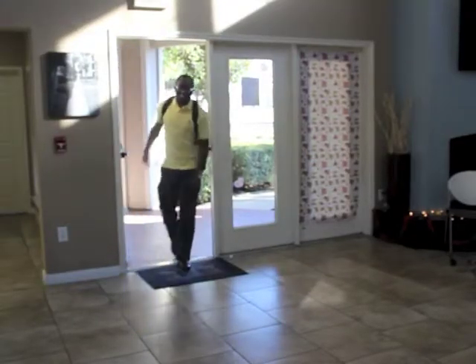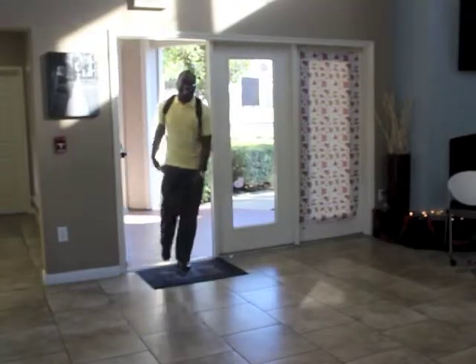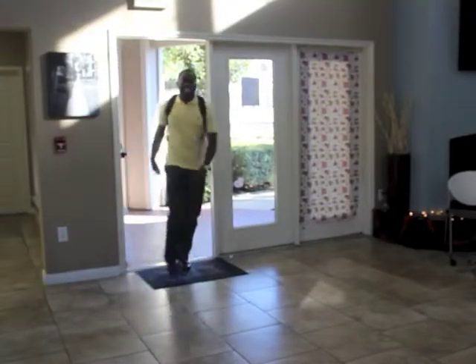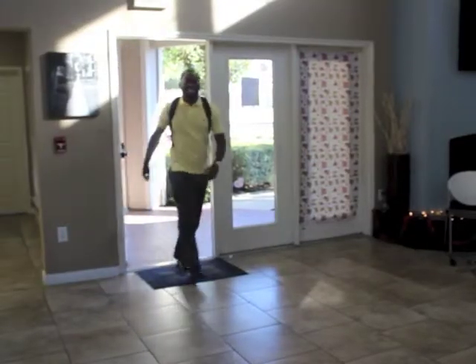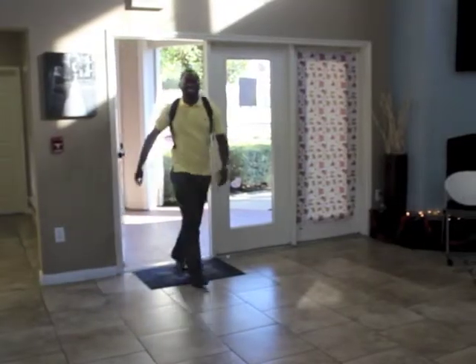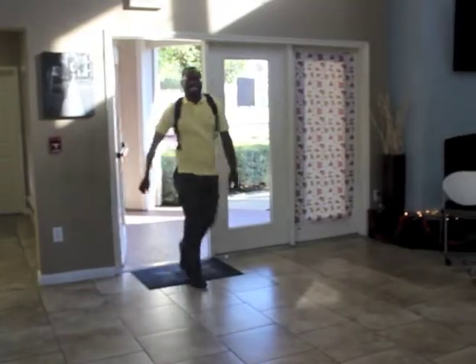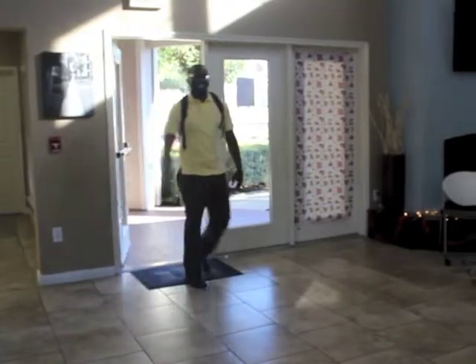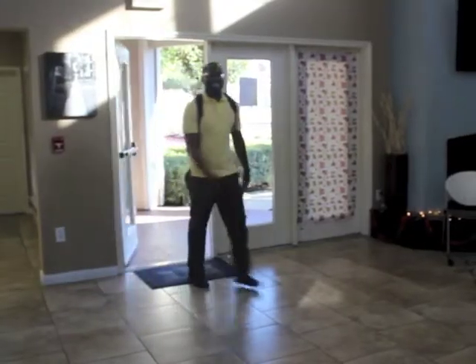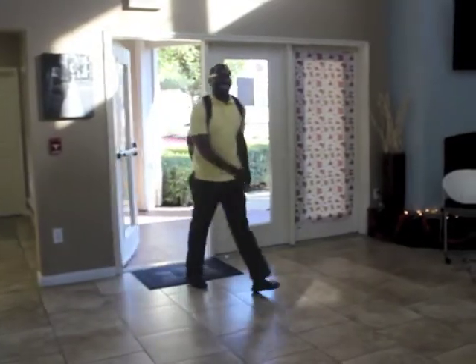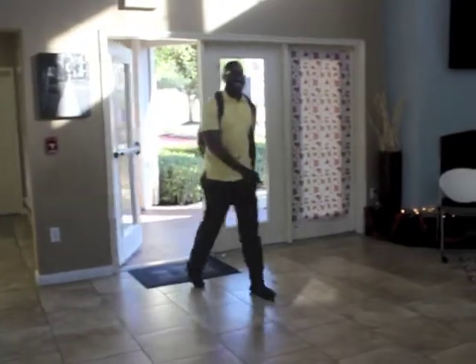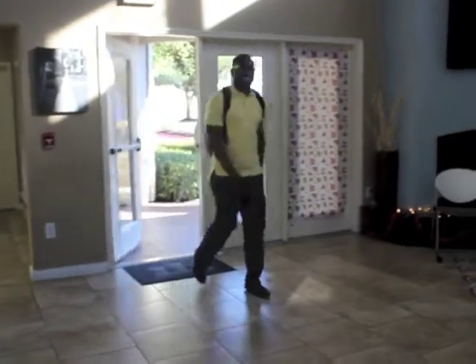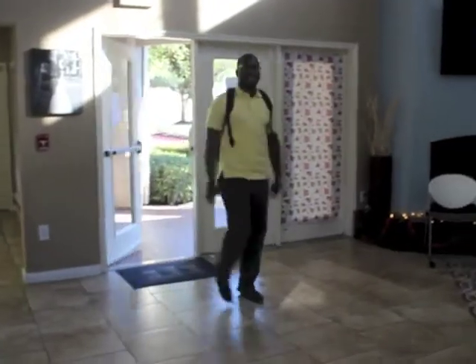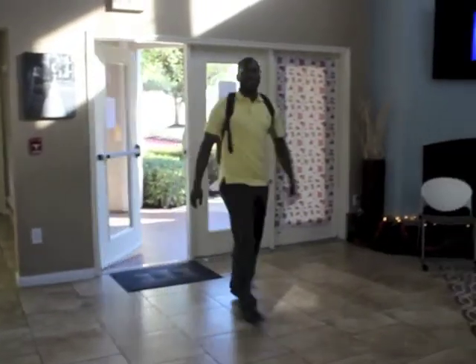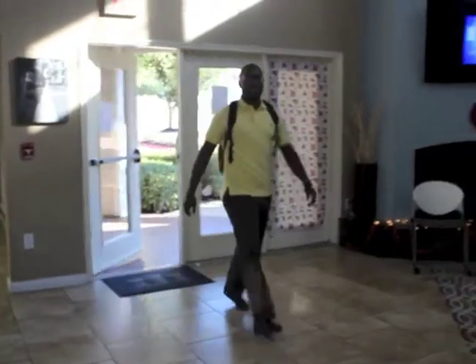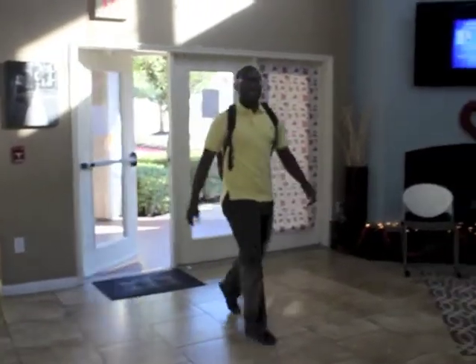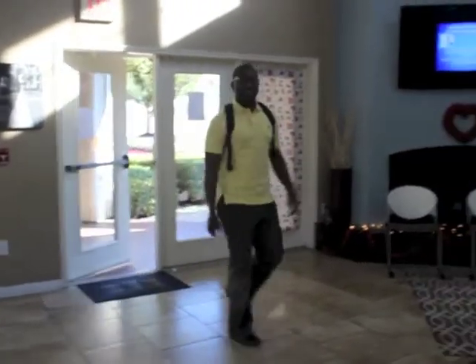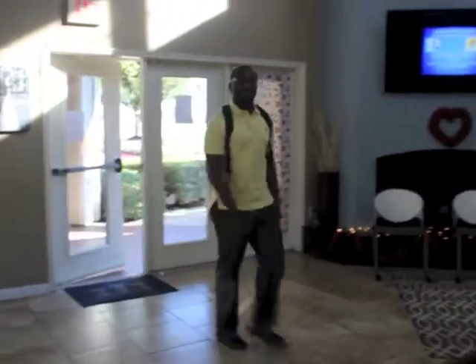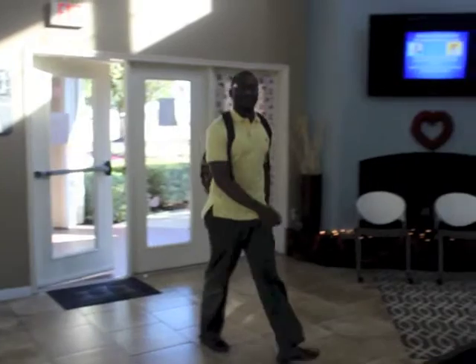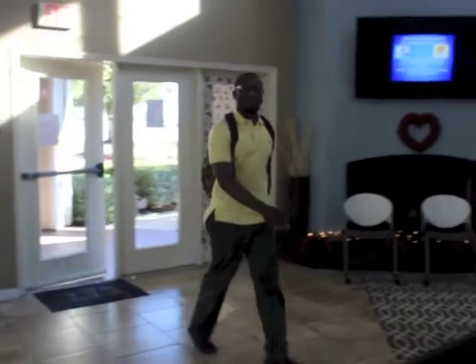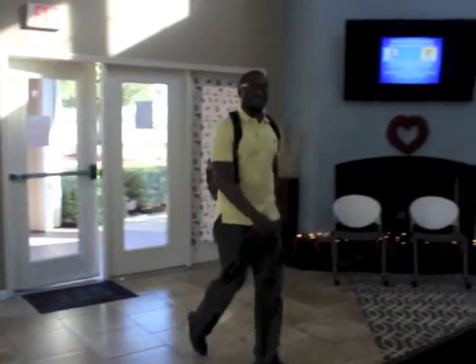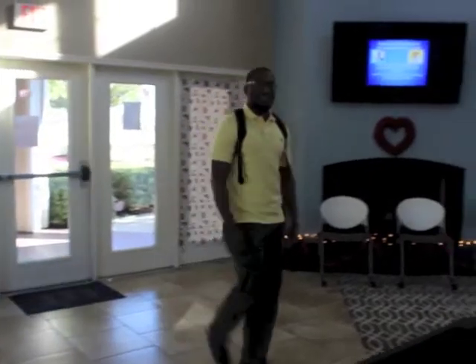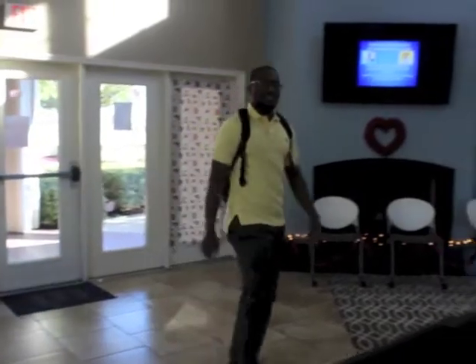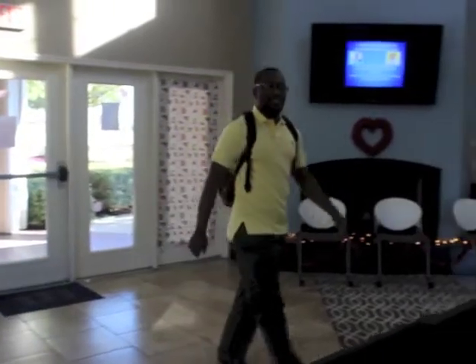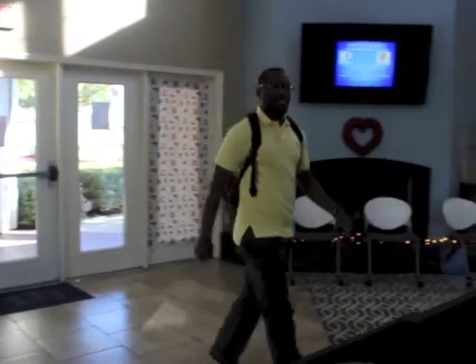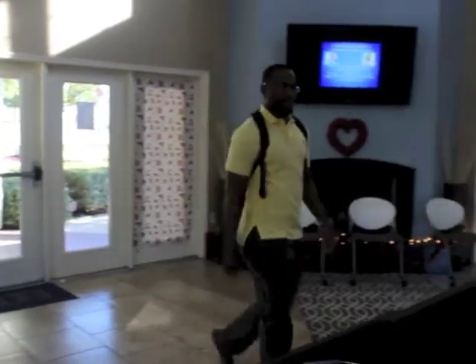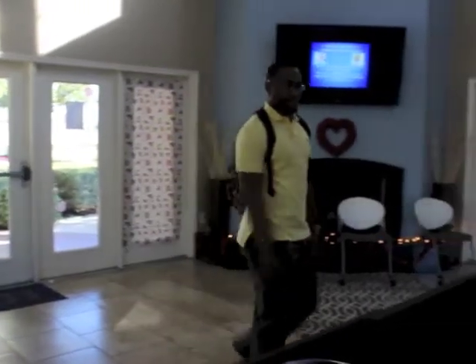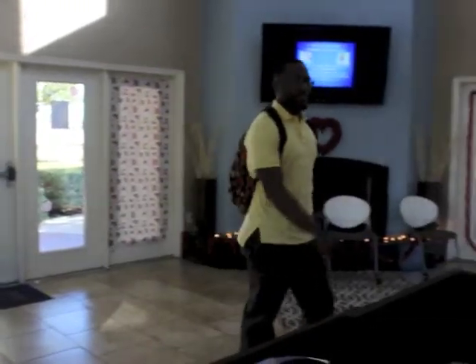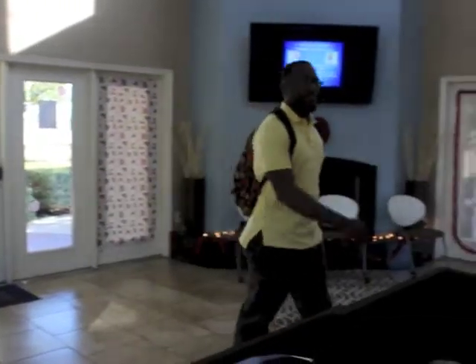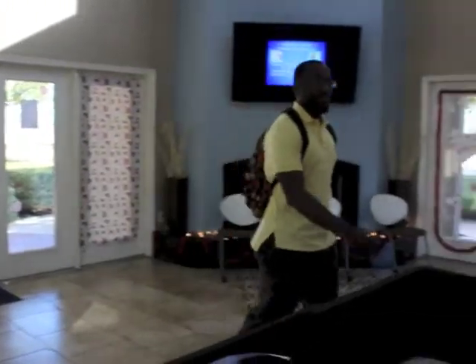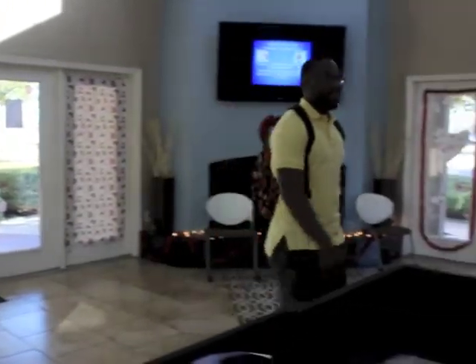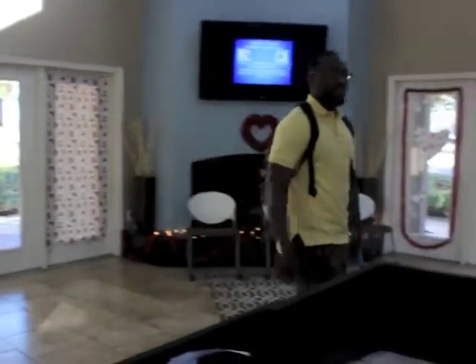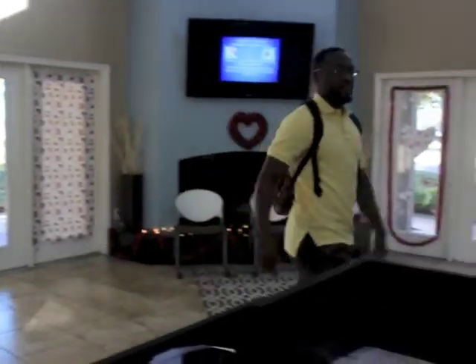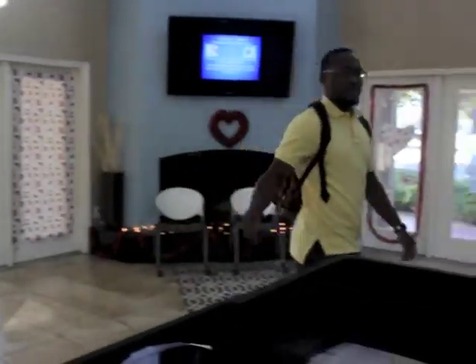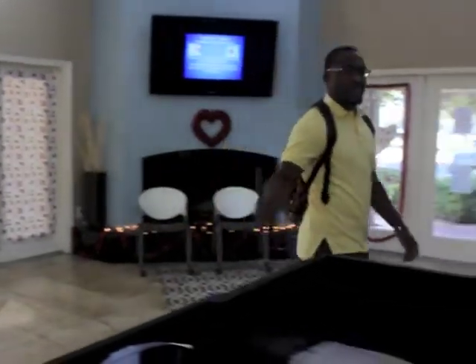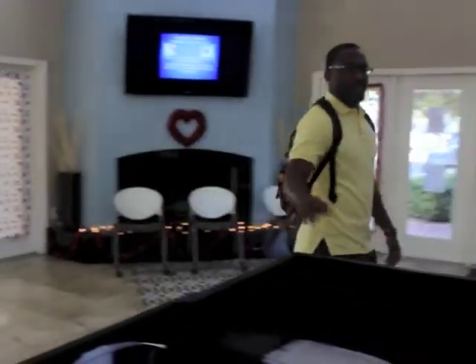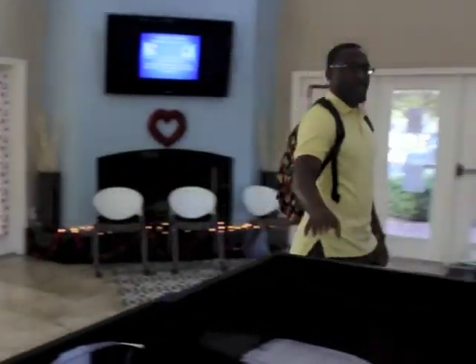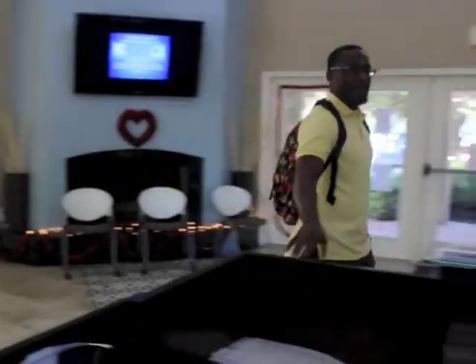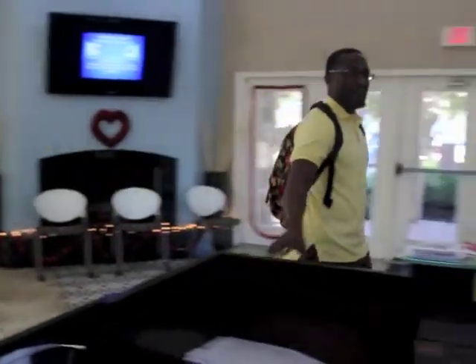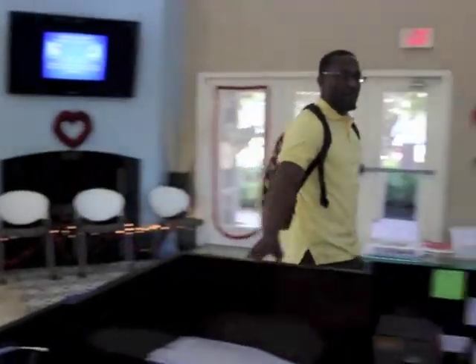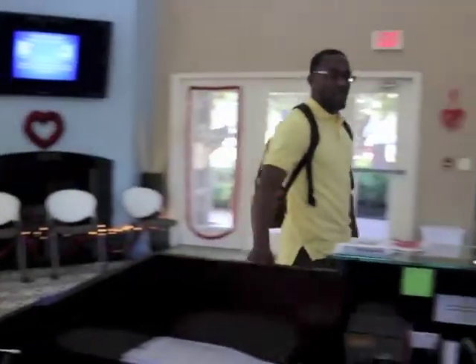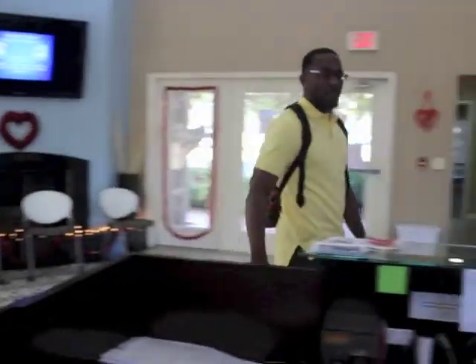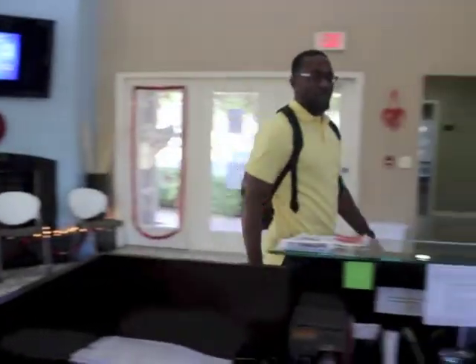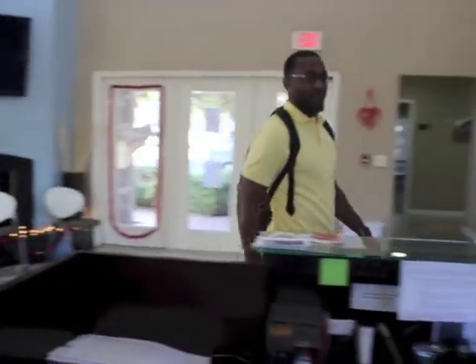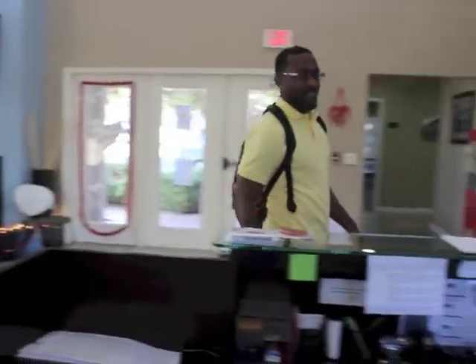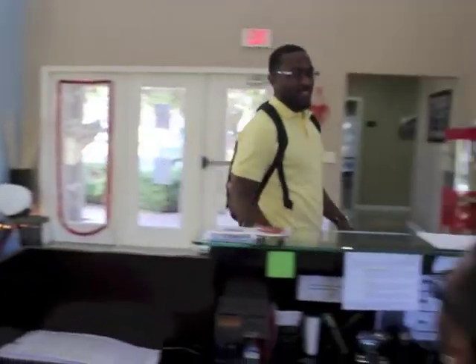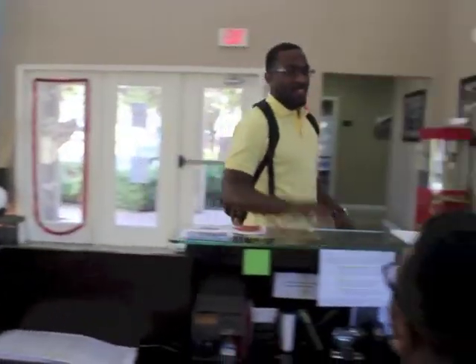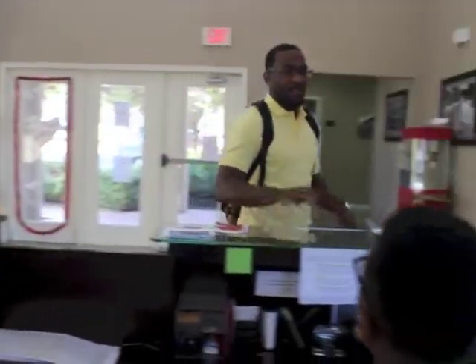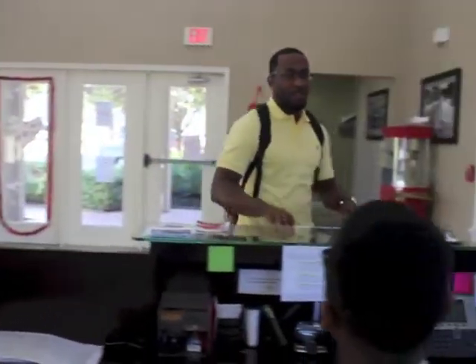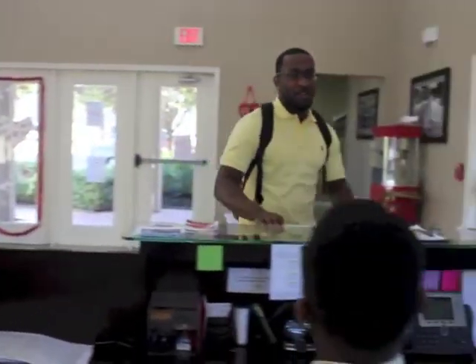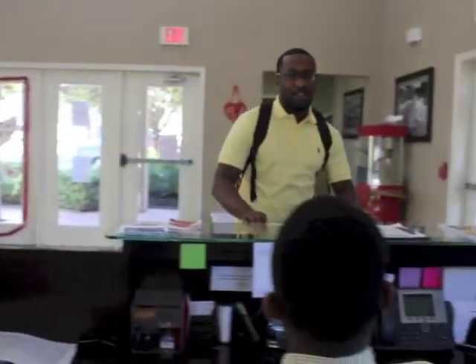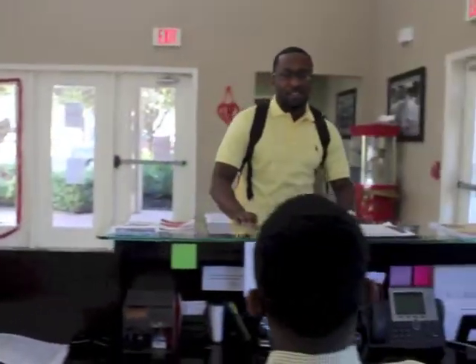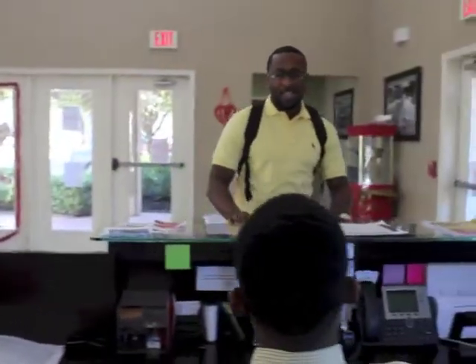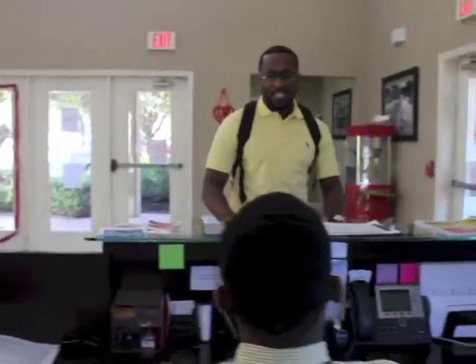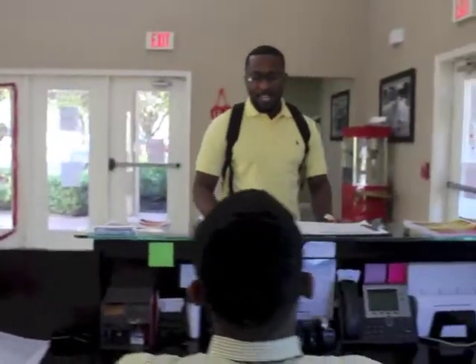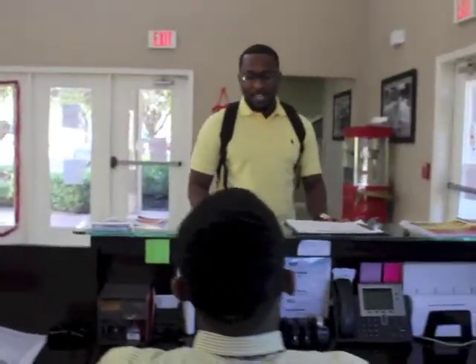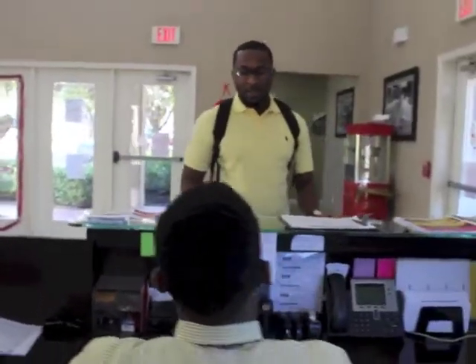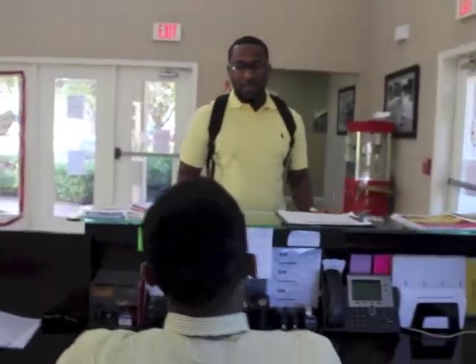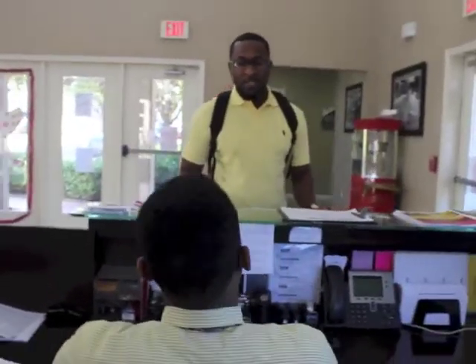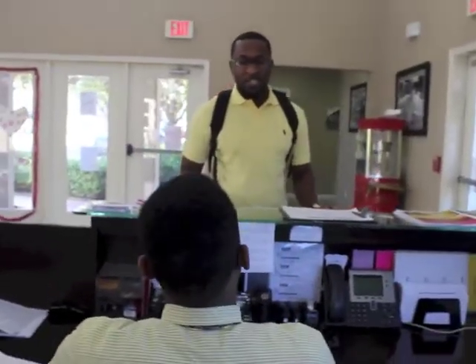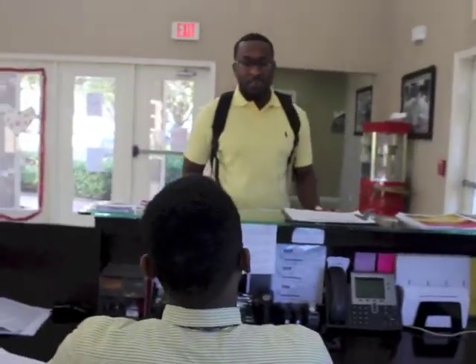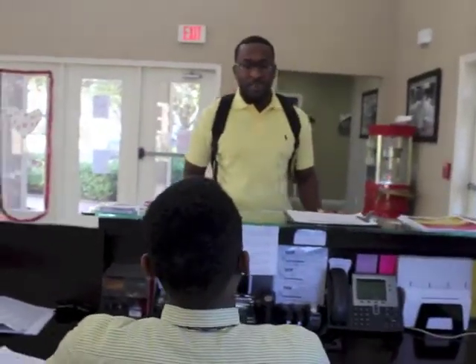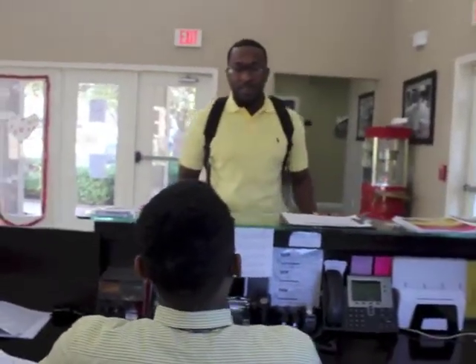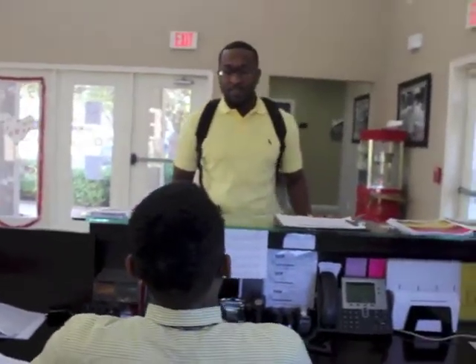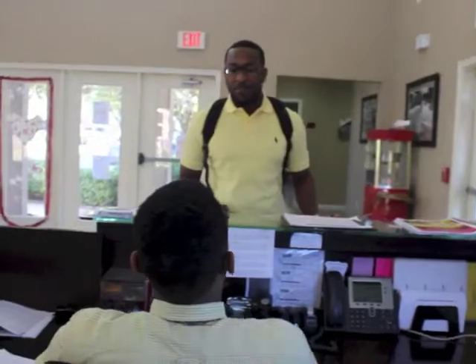Hey, how's it going, sir? How you doing, sir? Welcome to University City. How many of you today? I just got a couple questions about housing.